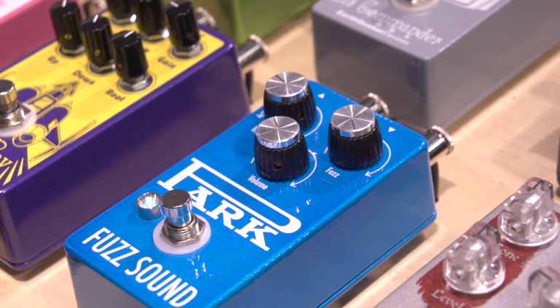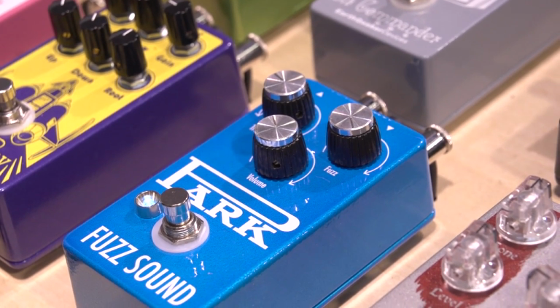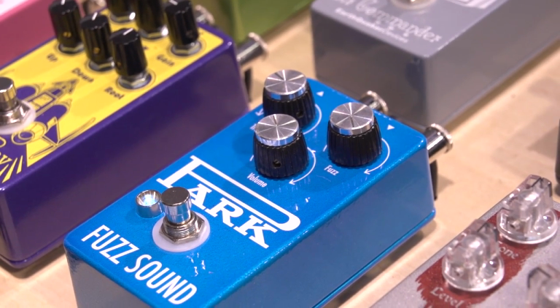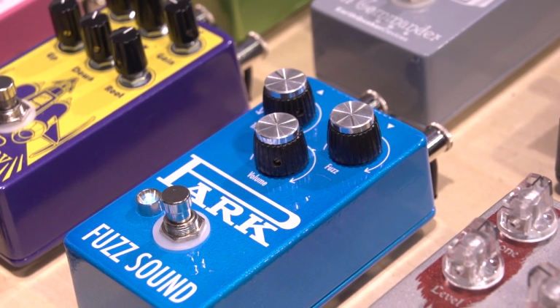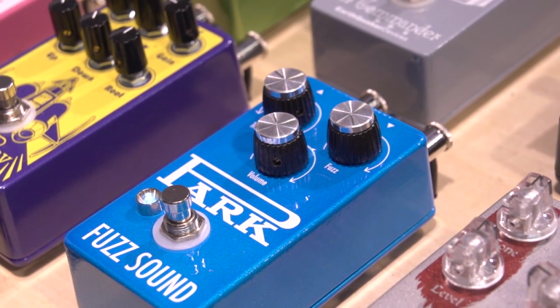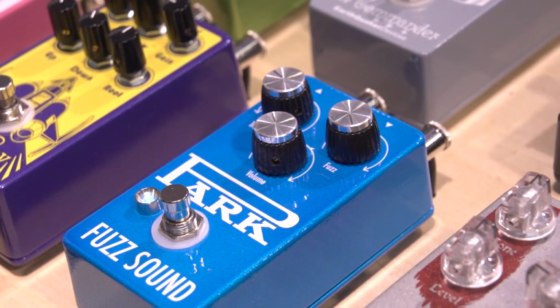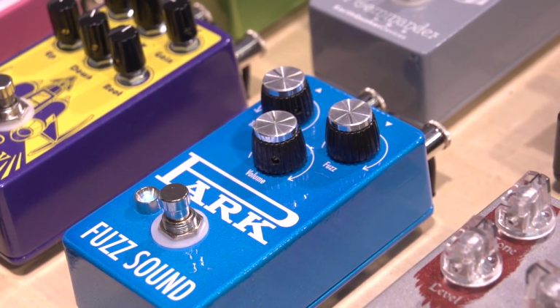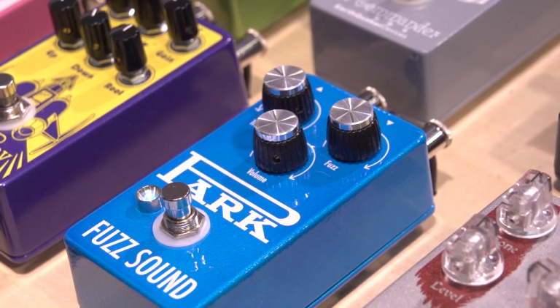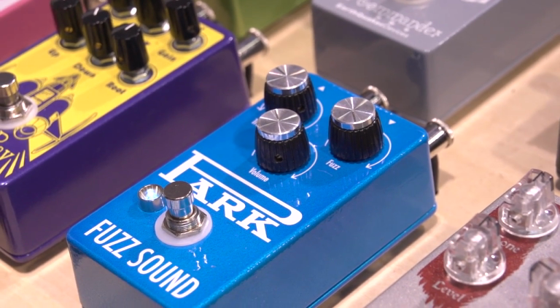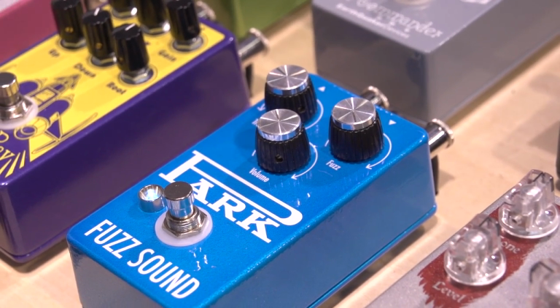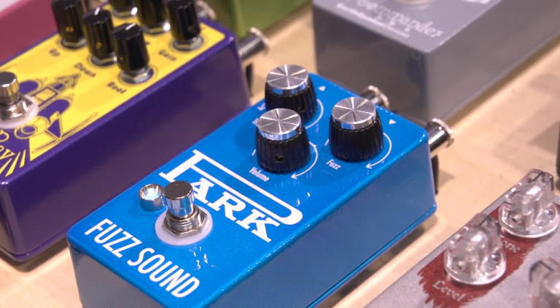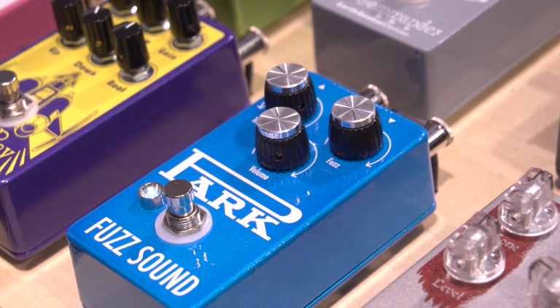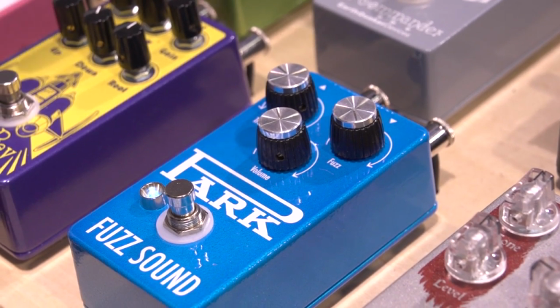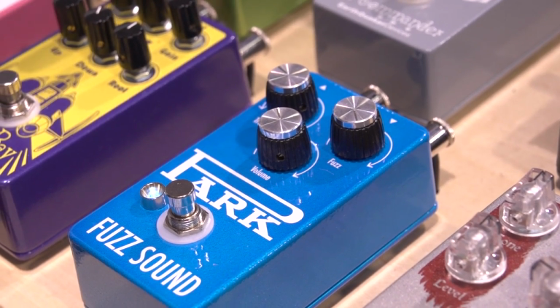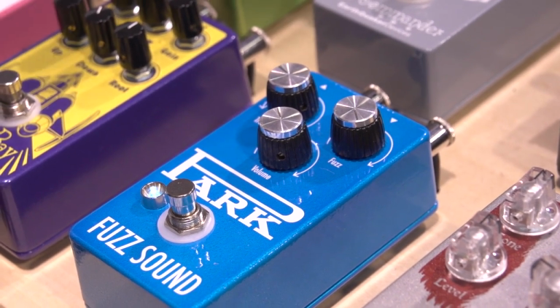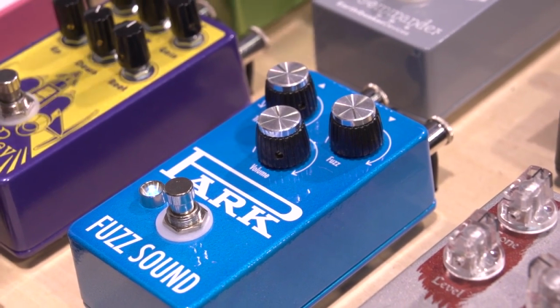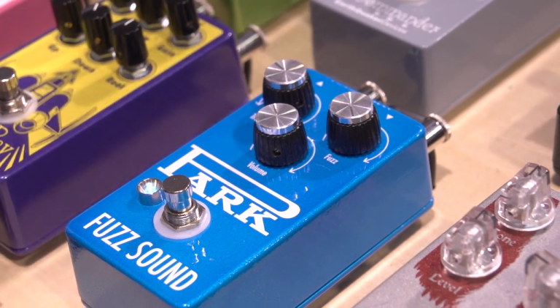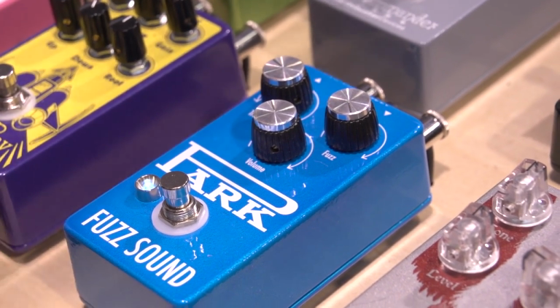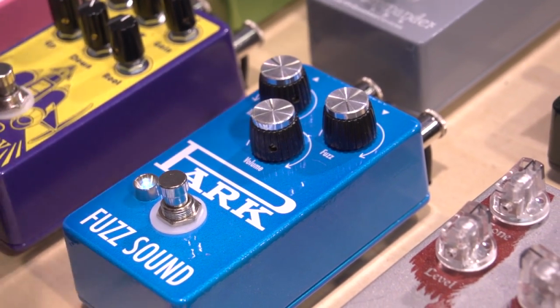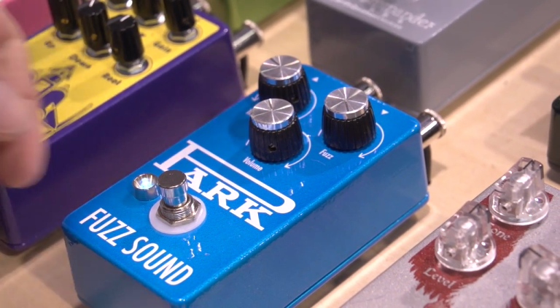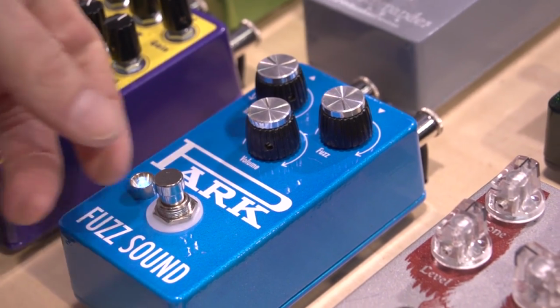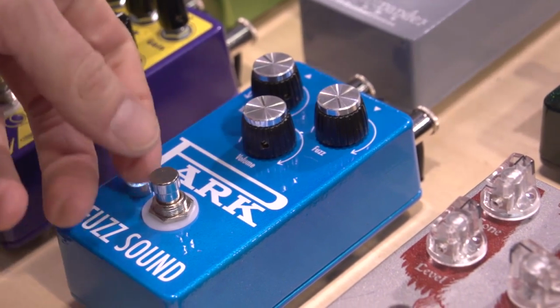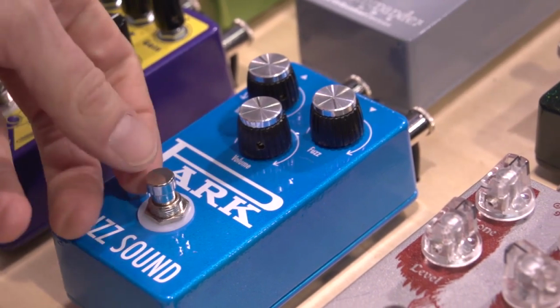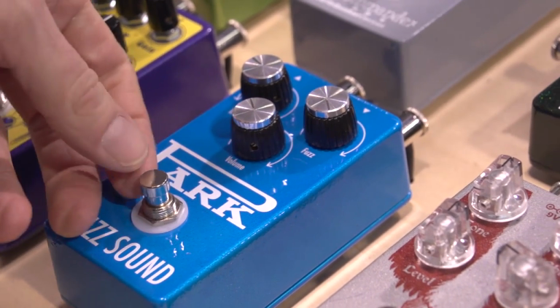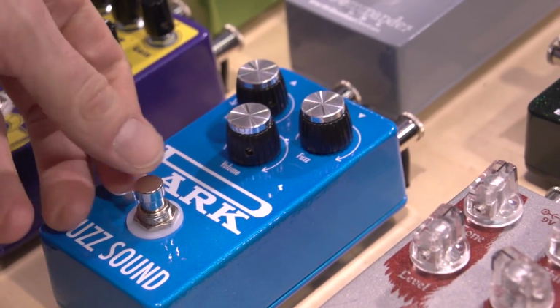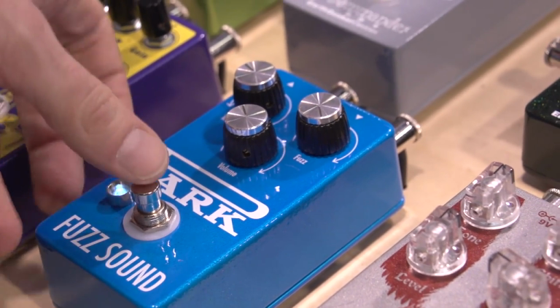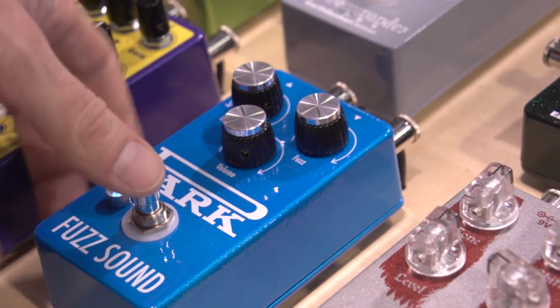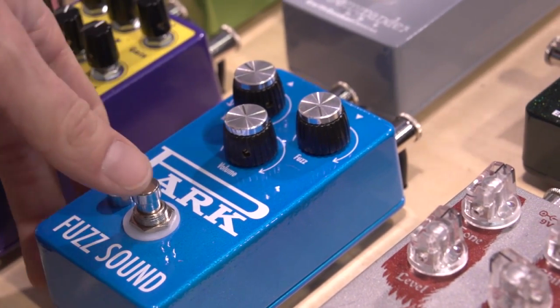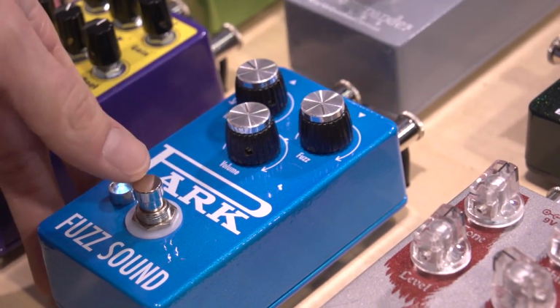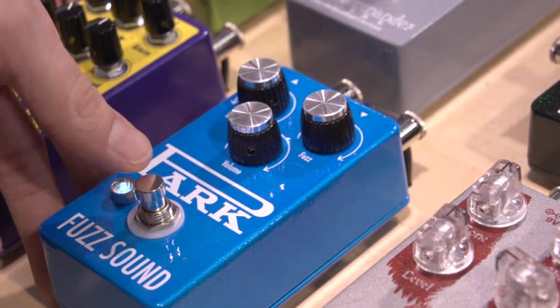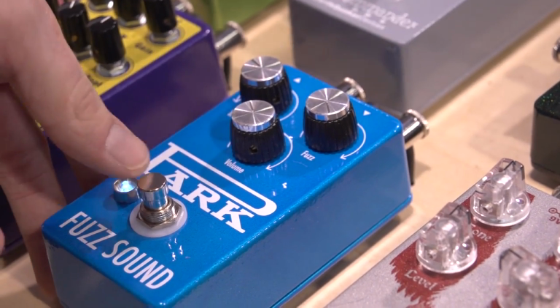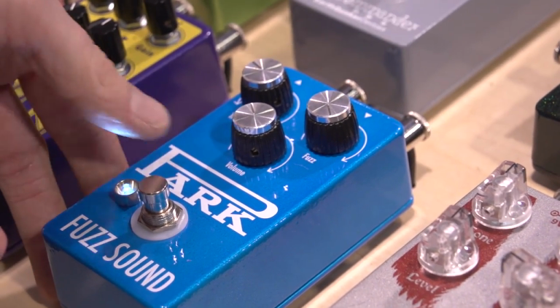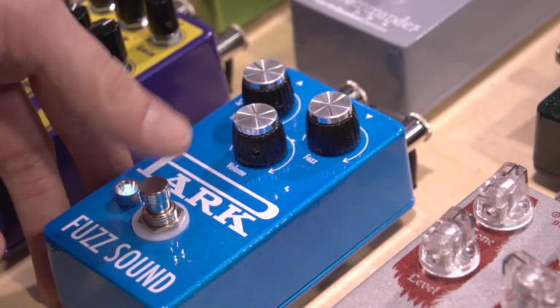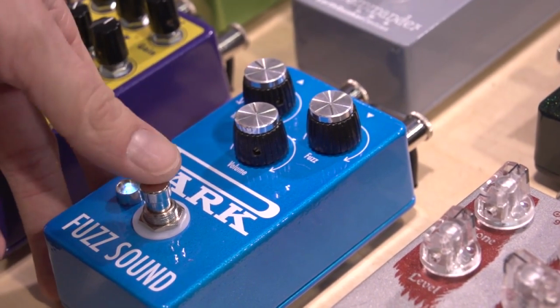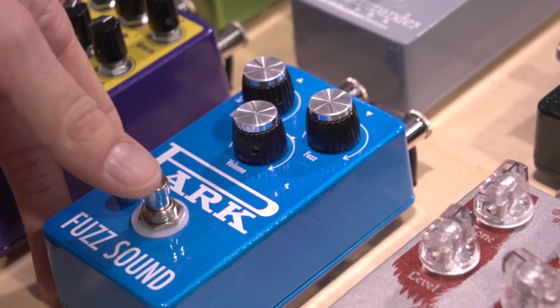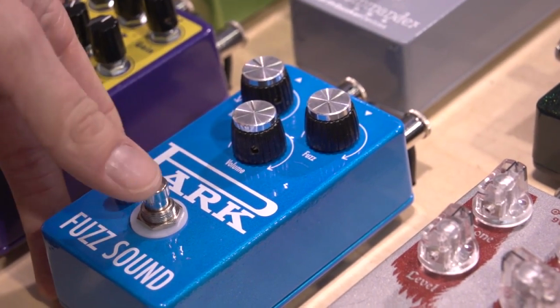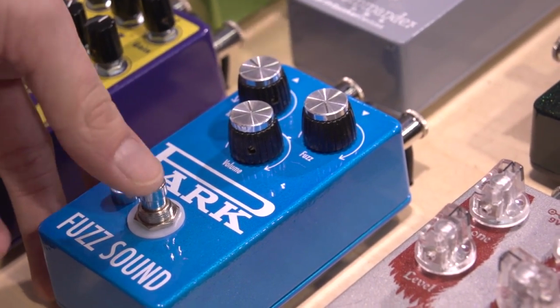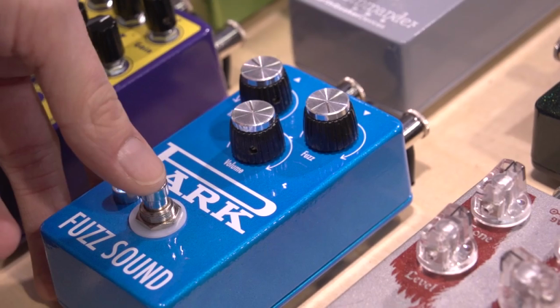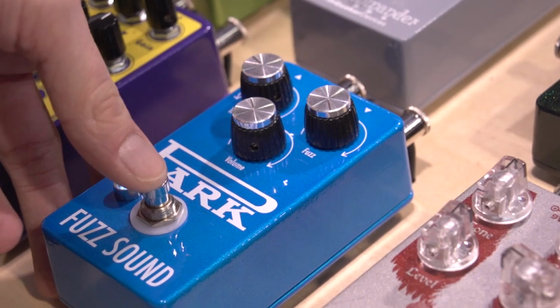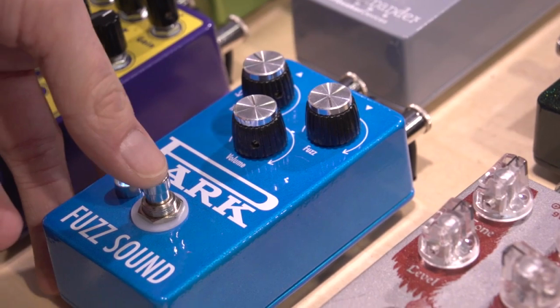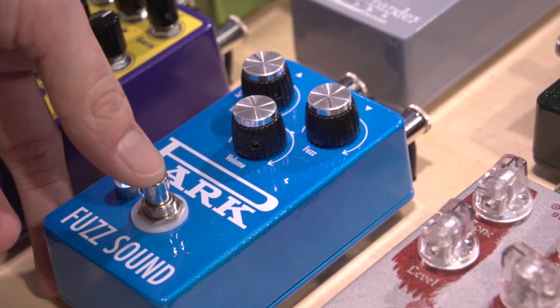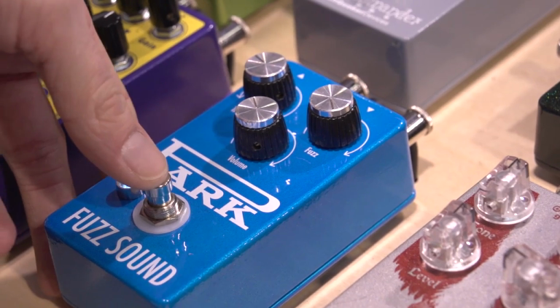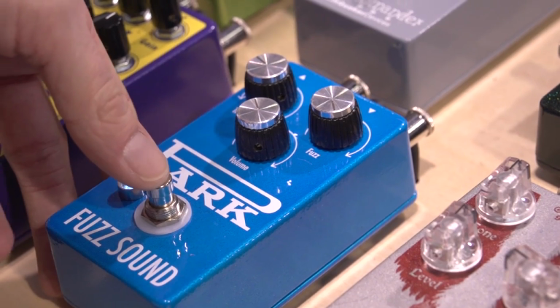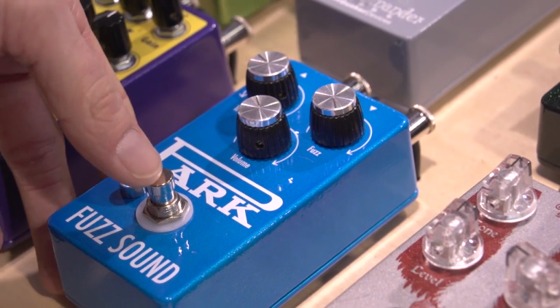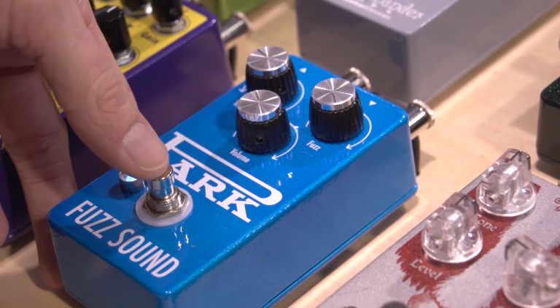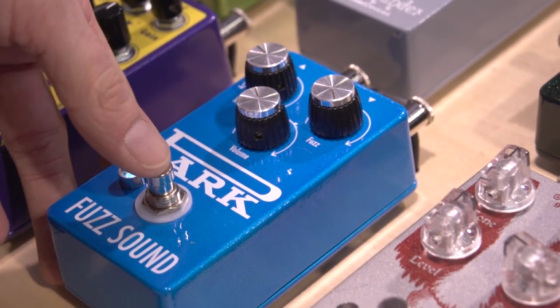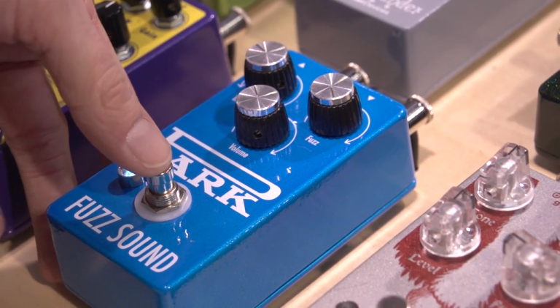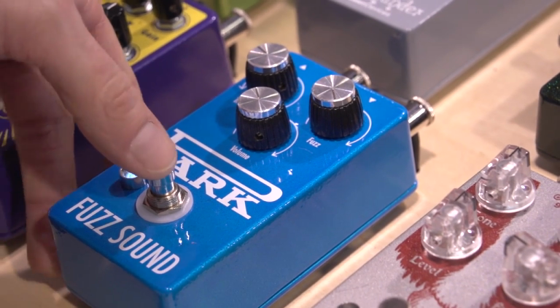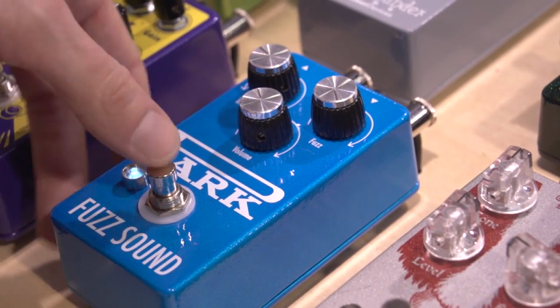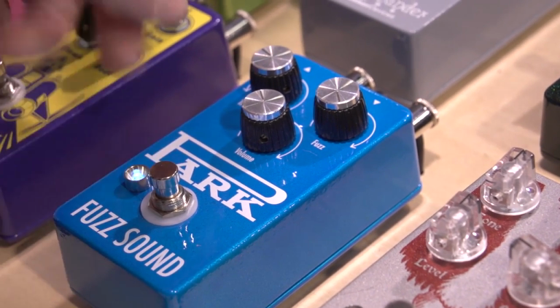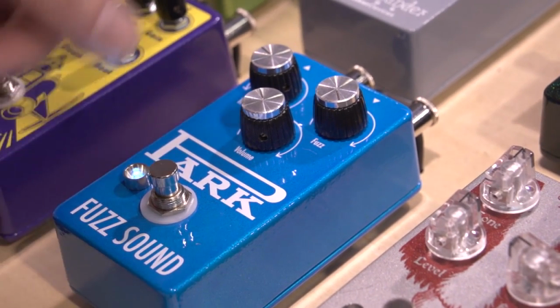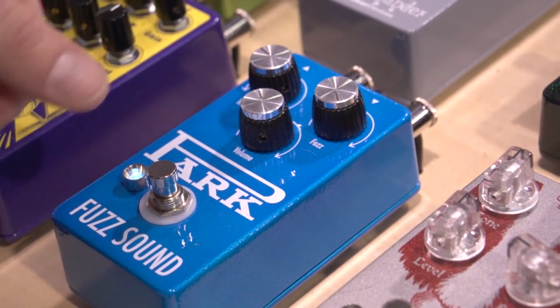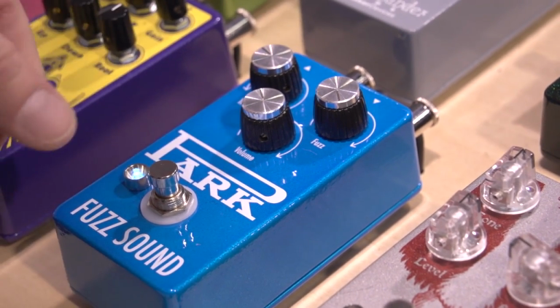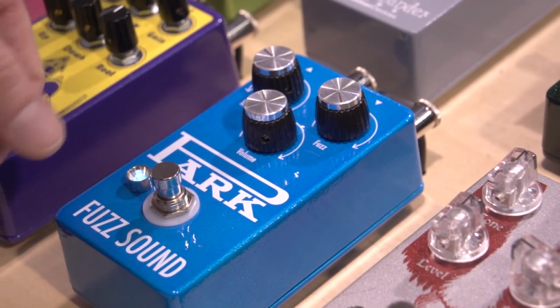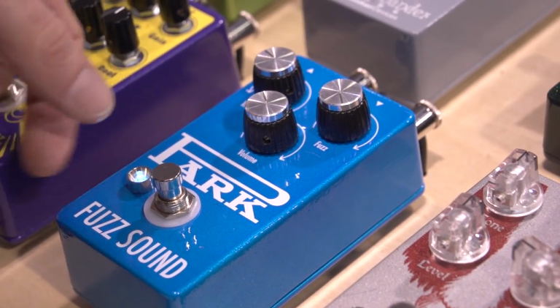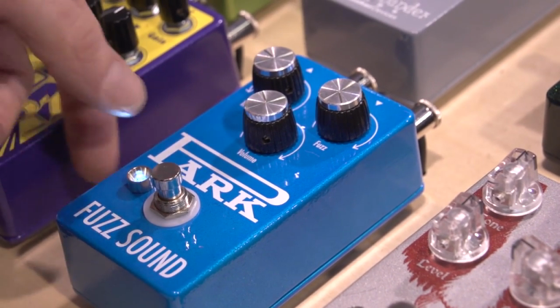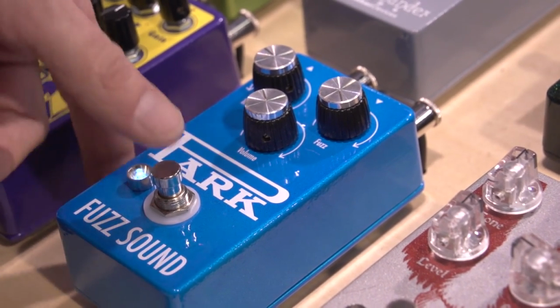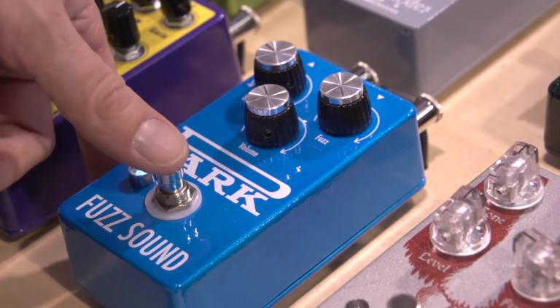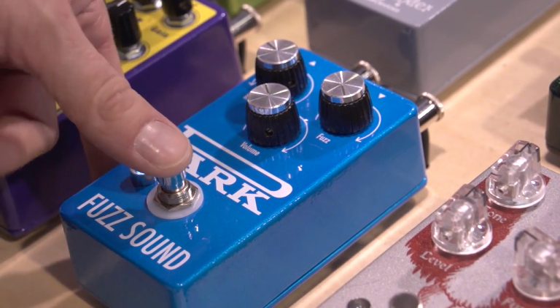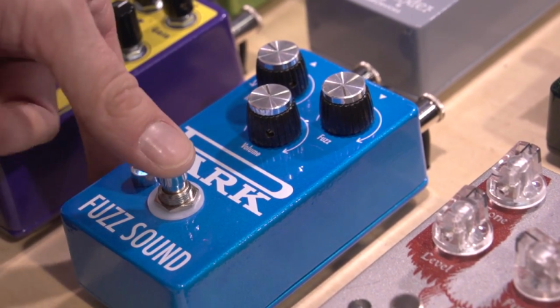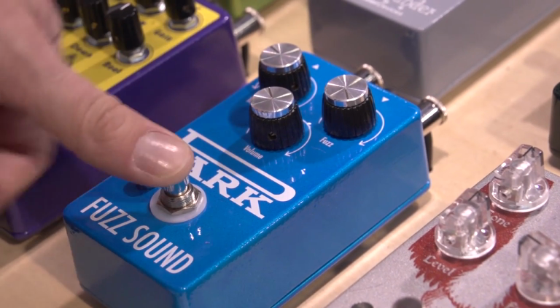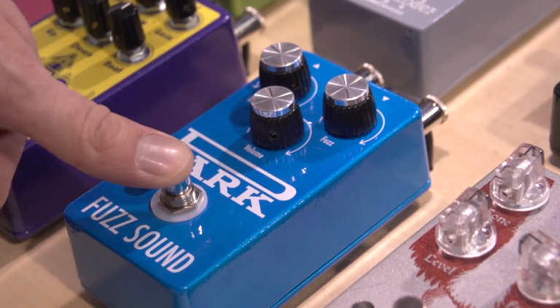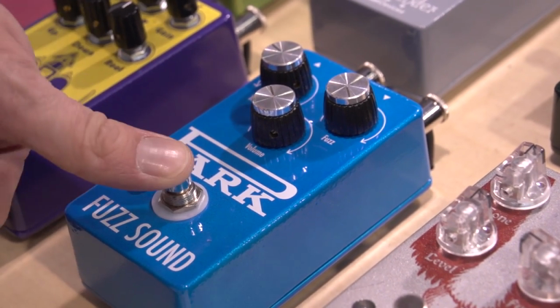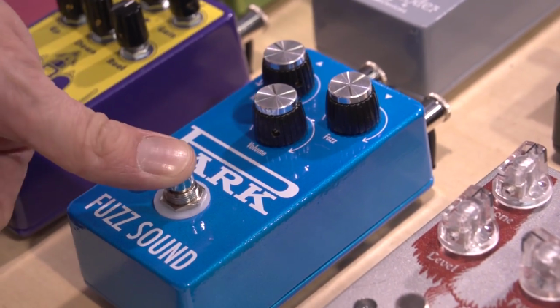Really nice linear fuzz — sounds great. It runs at a higher voltage internally, and there's also a lot lower noise than the original.